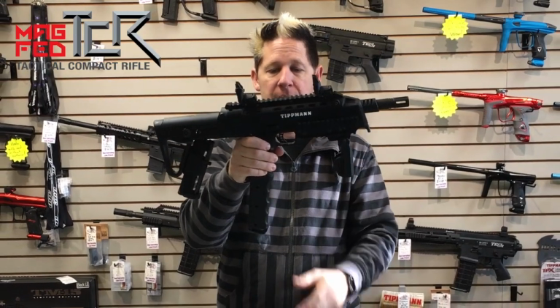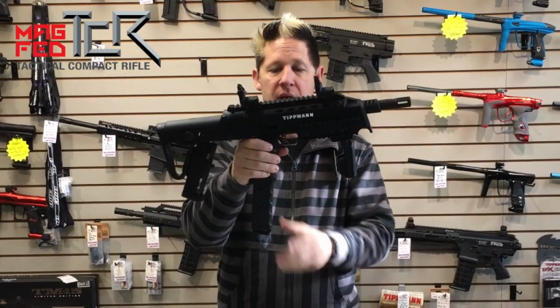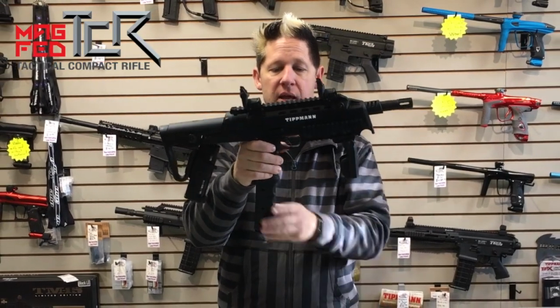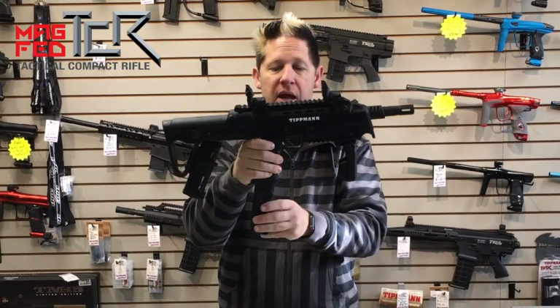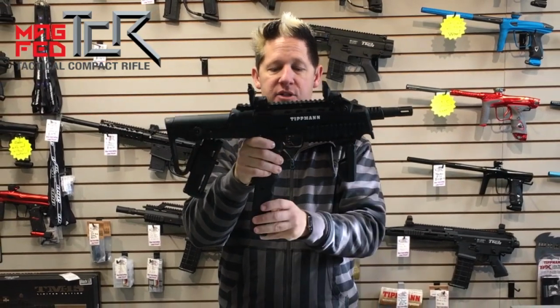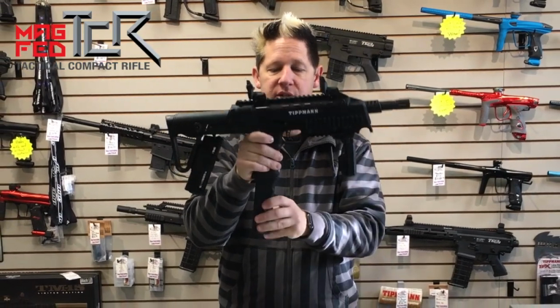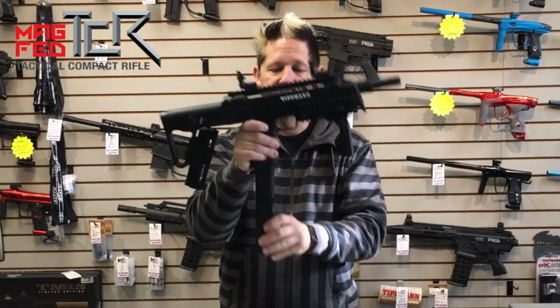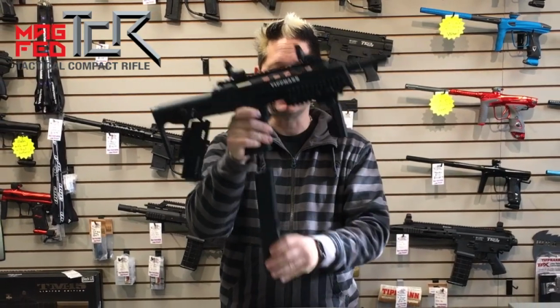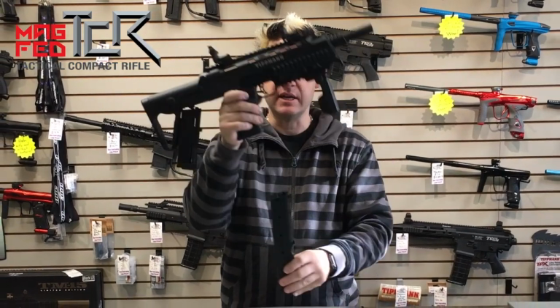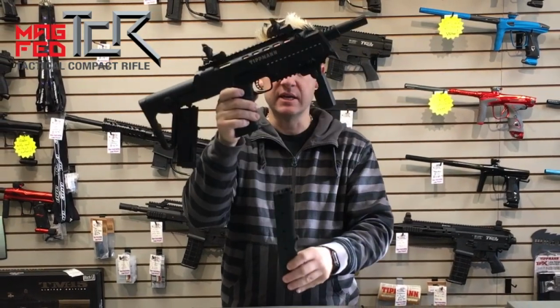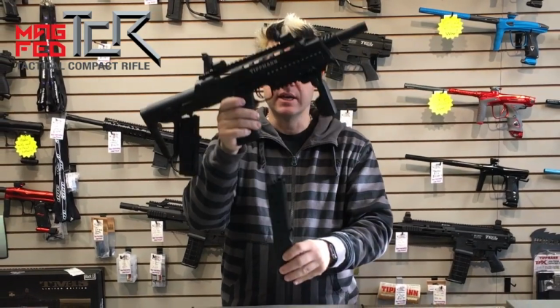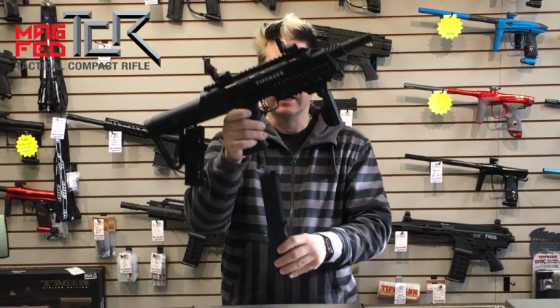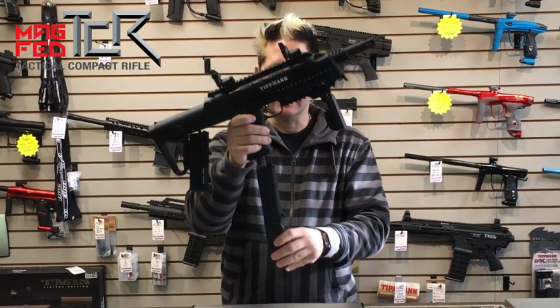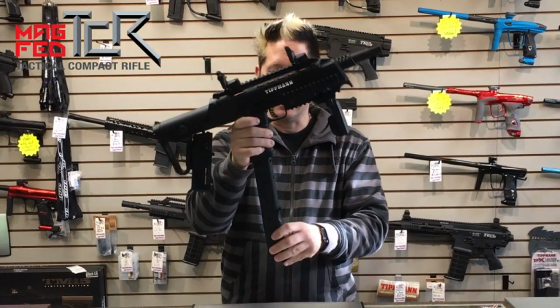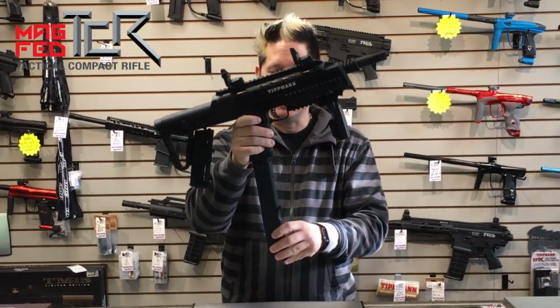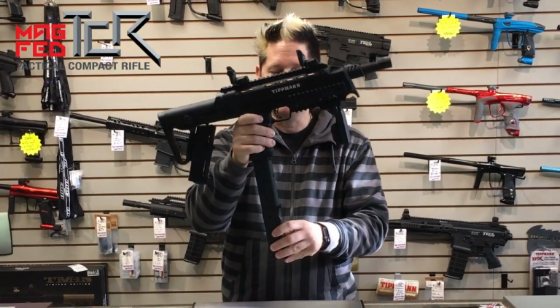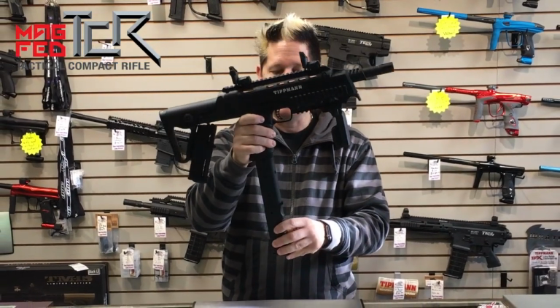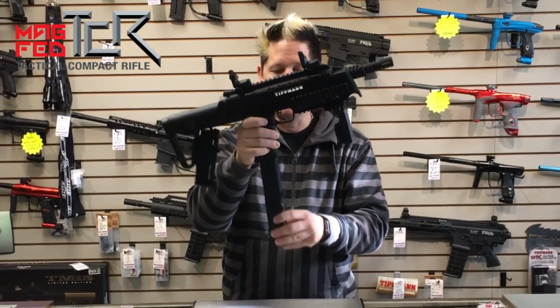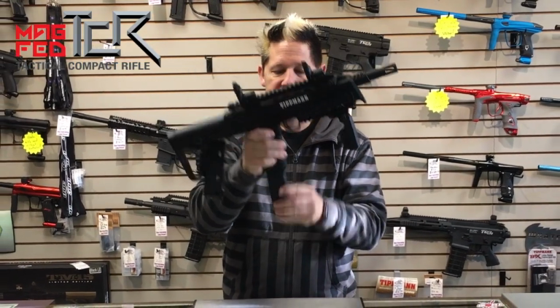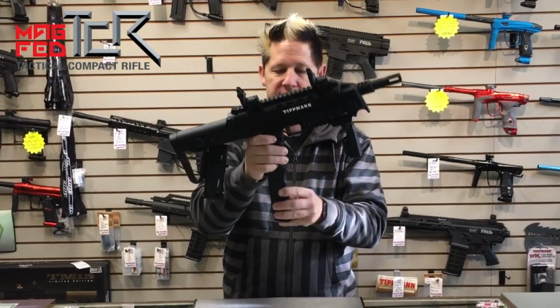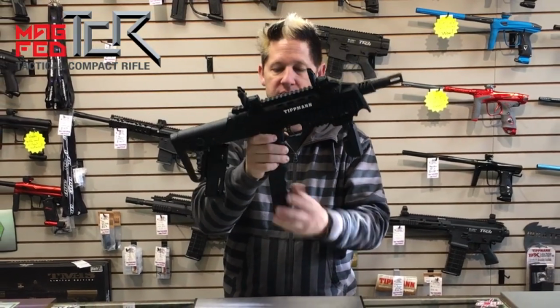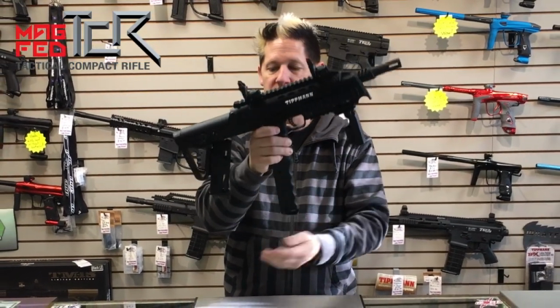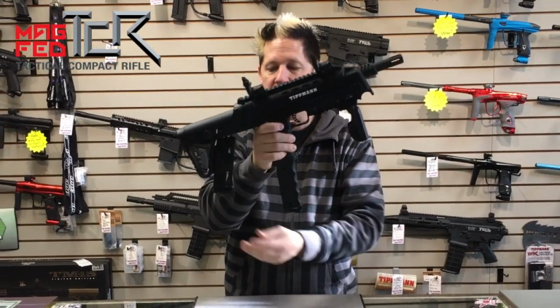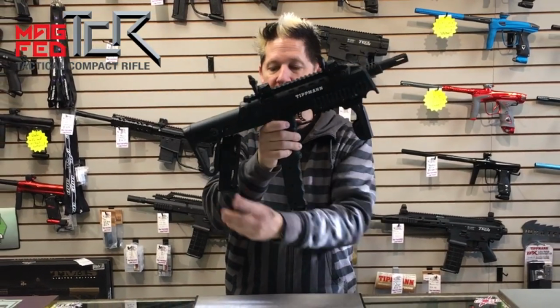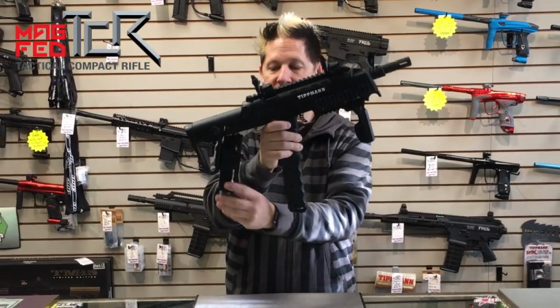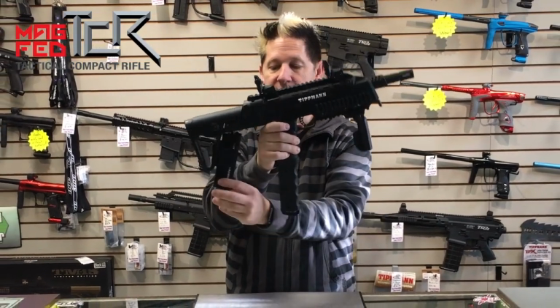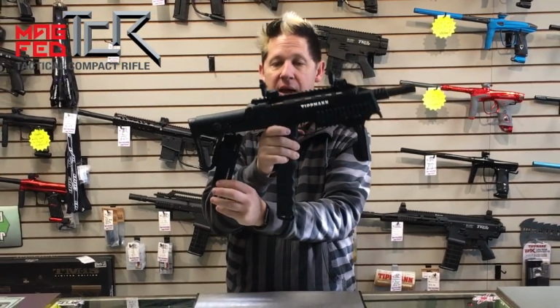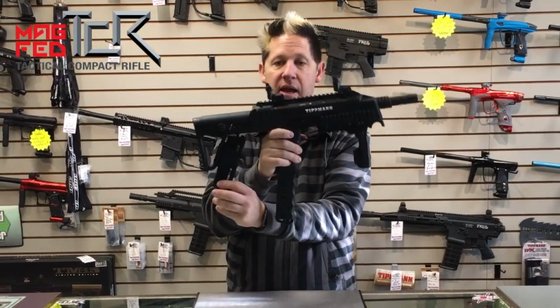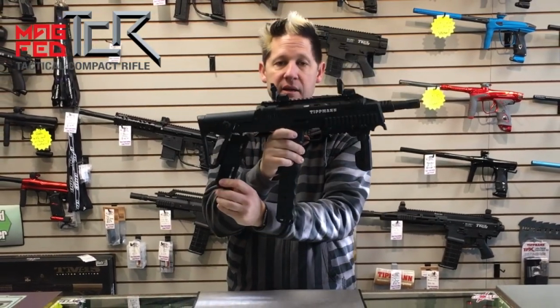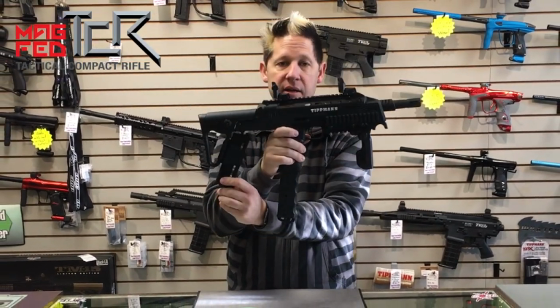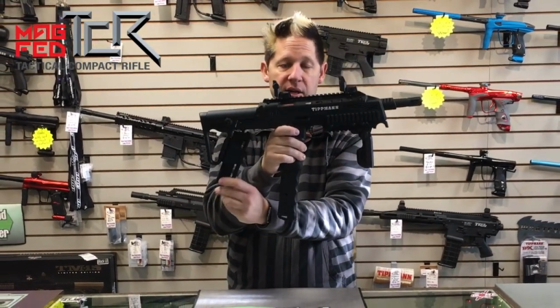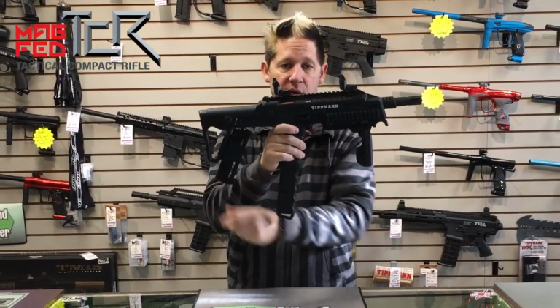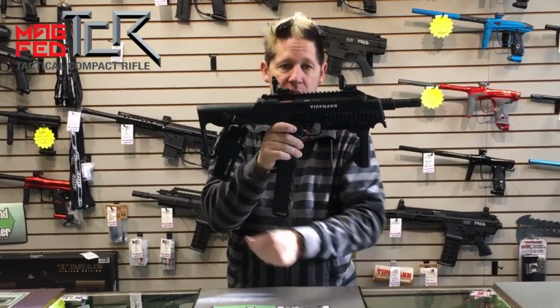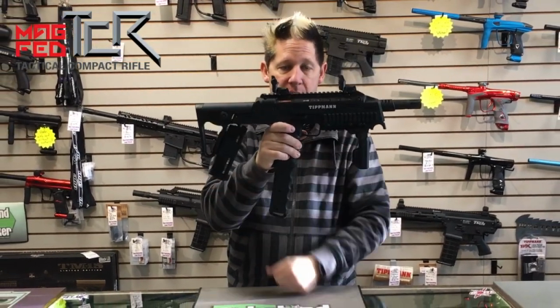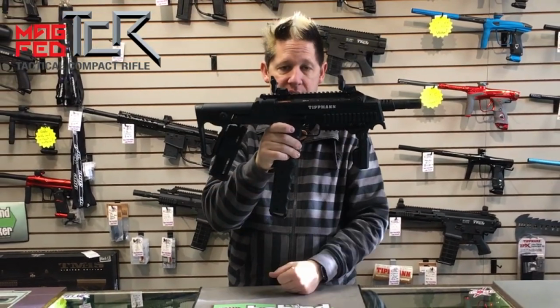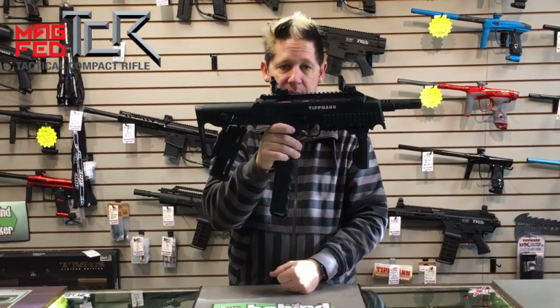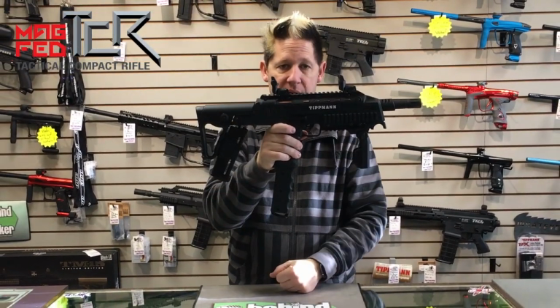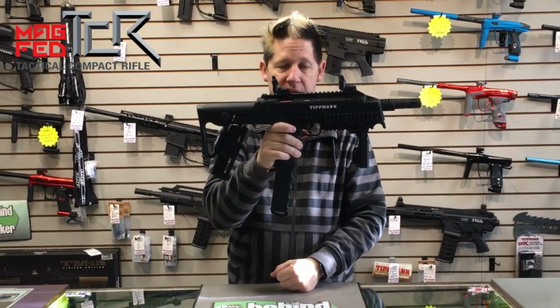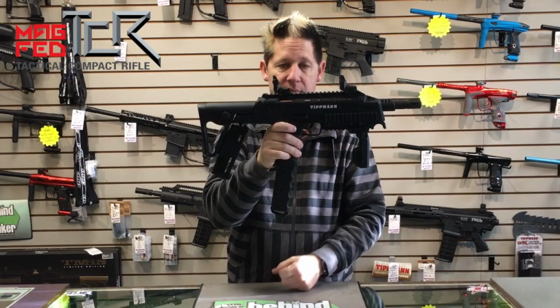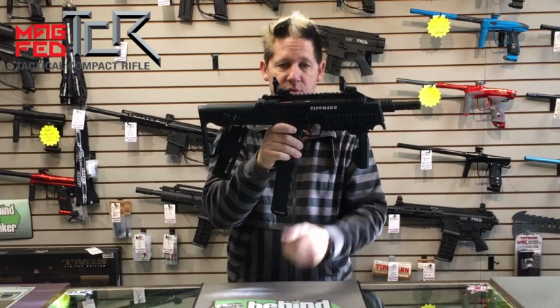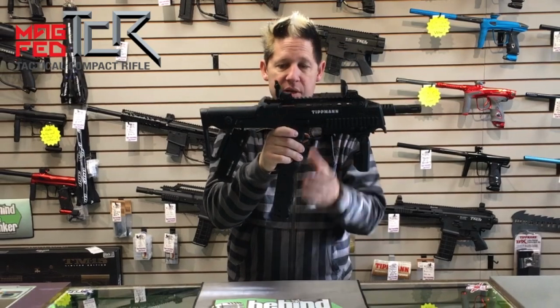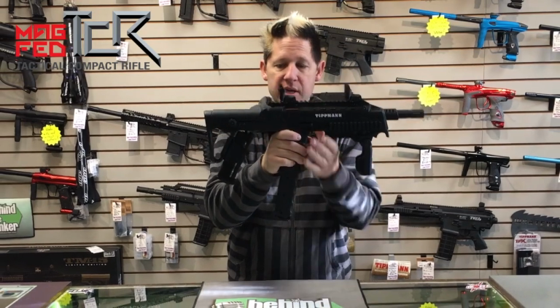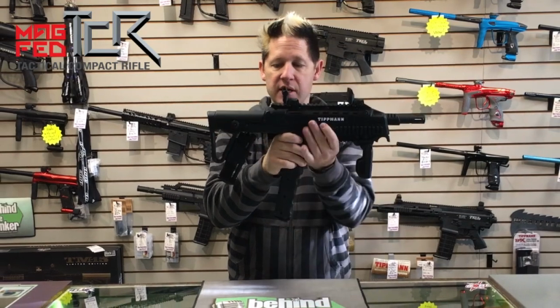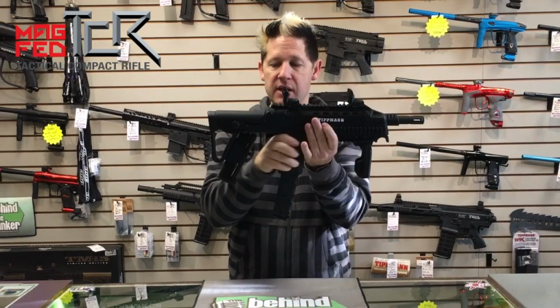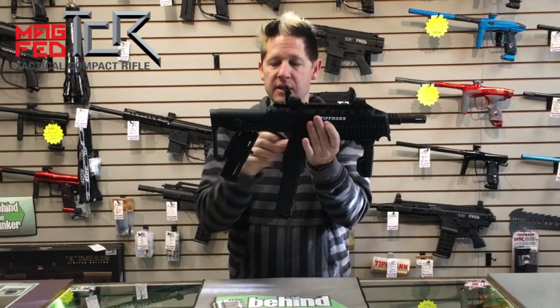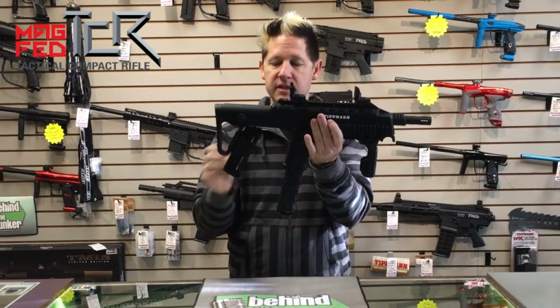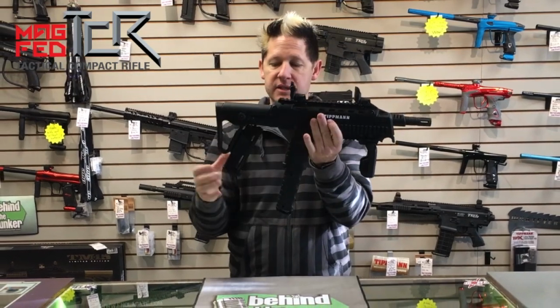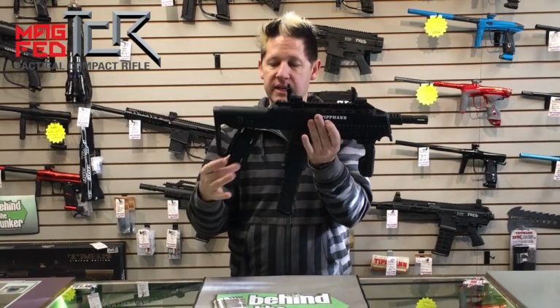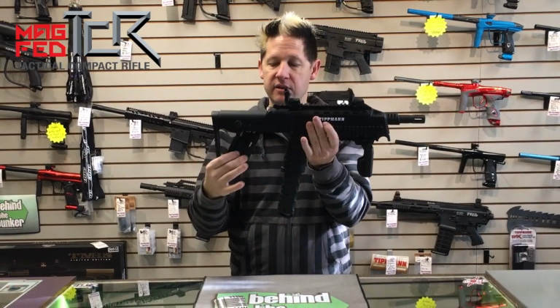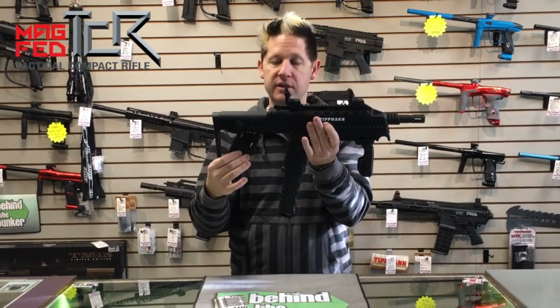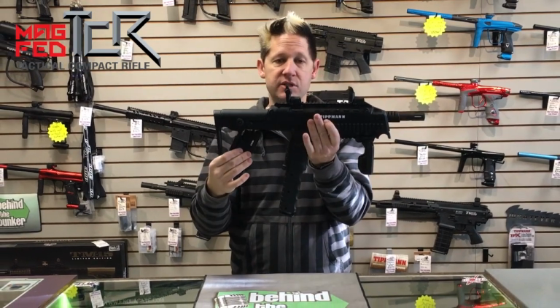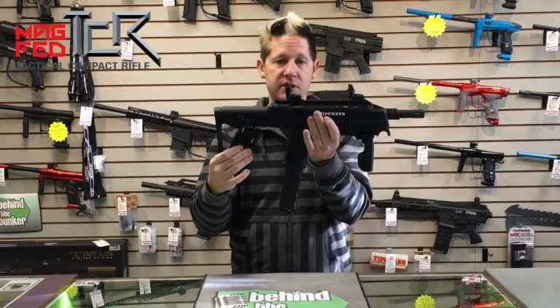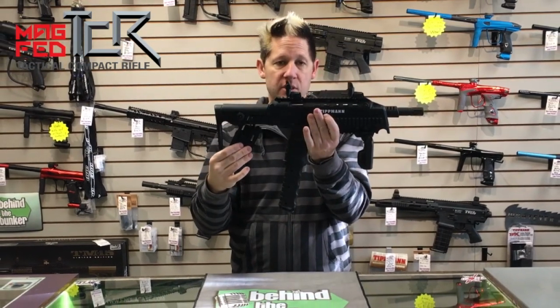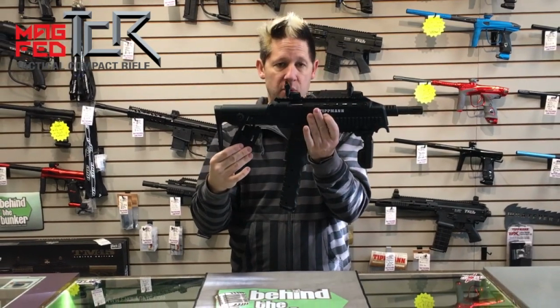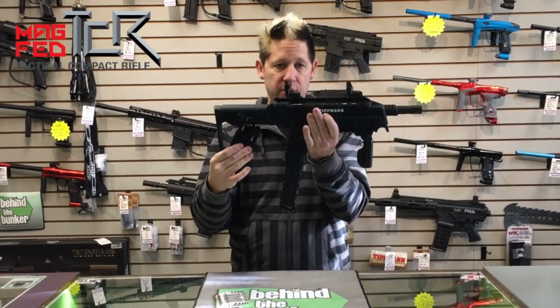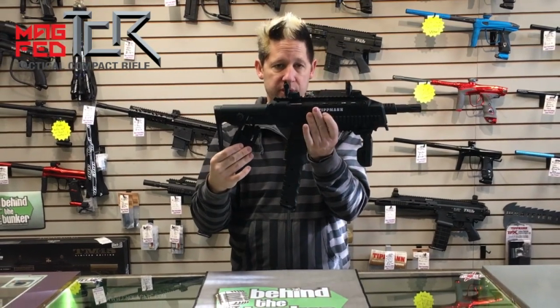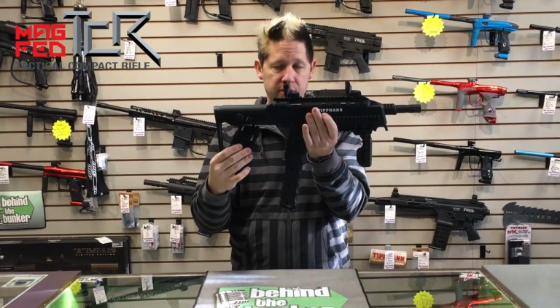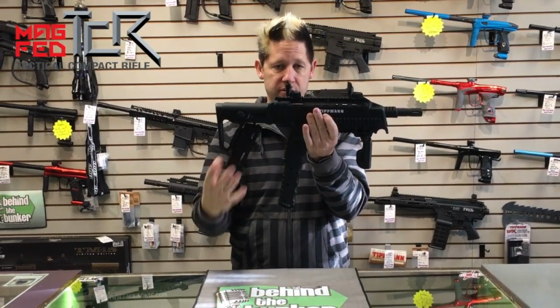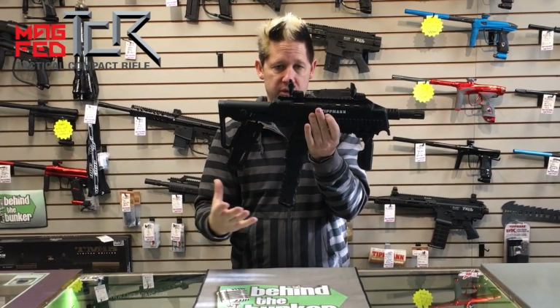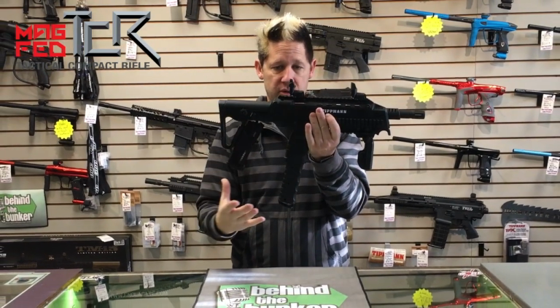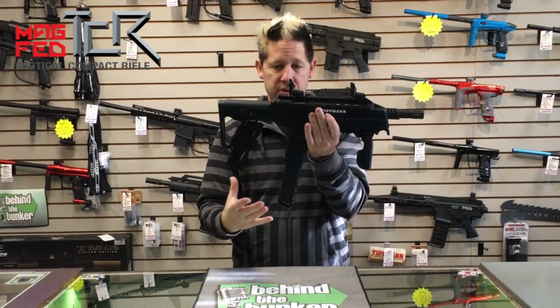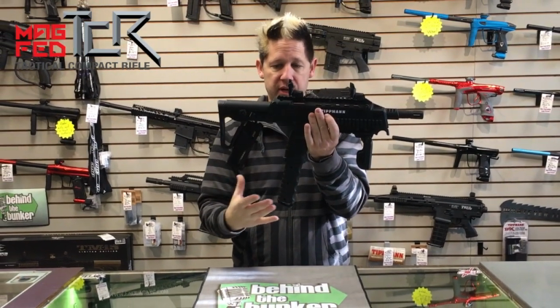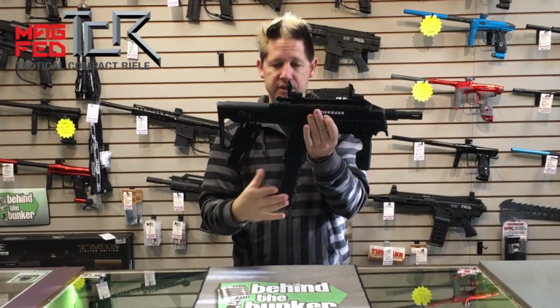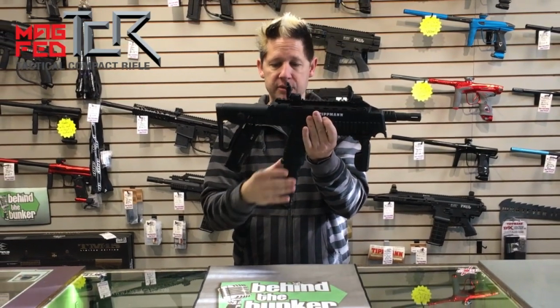As you can see, it comes with a high capacity mag and a low capacity mag. This piece here is just a holder to hold on to it.